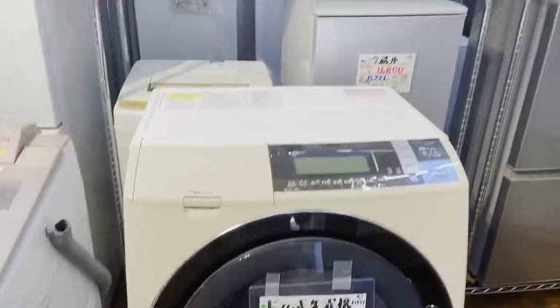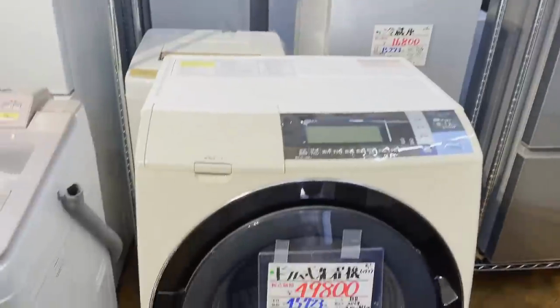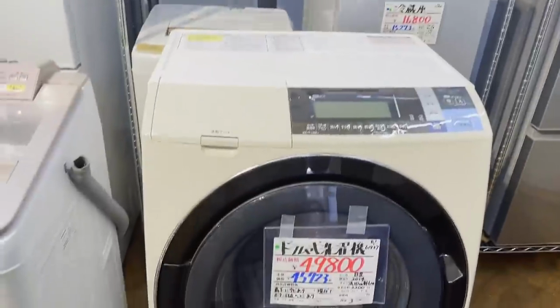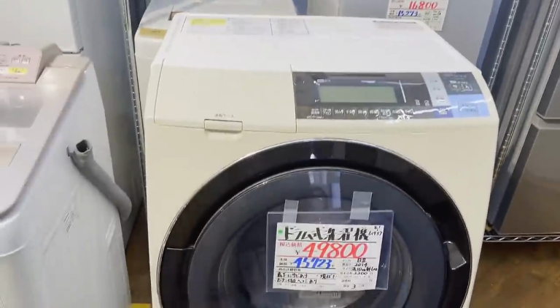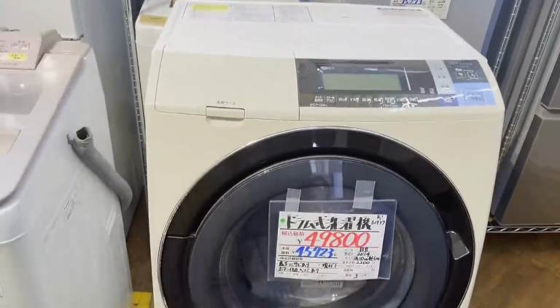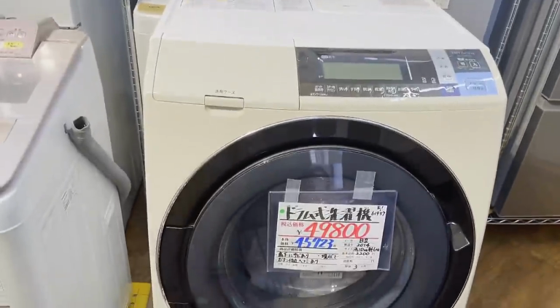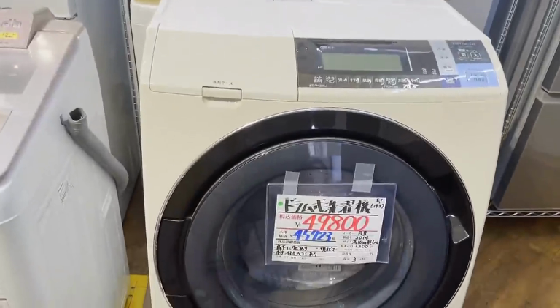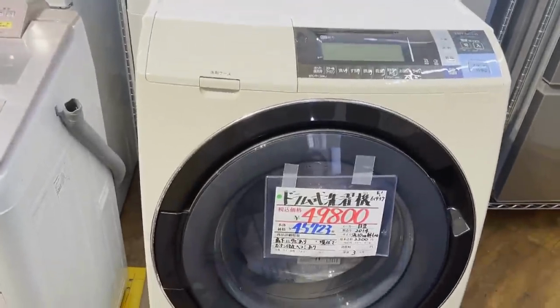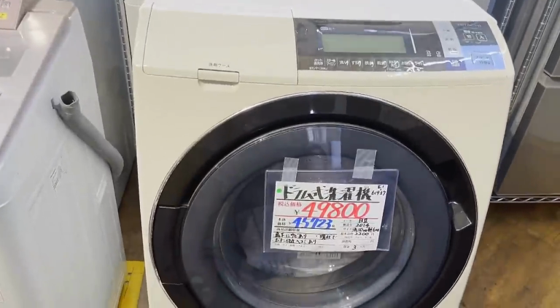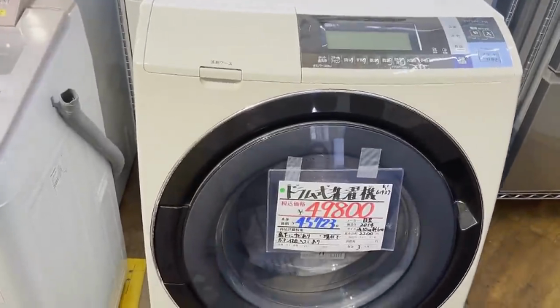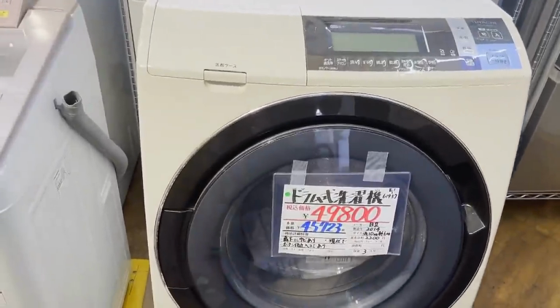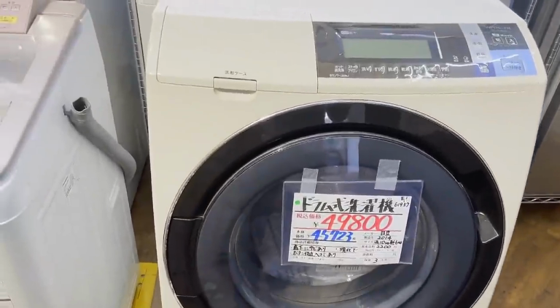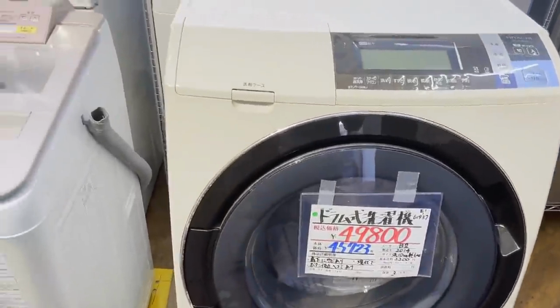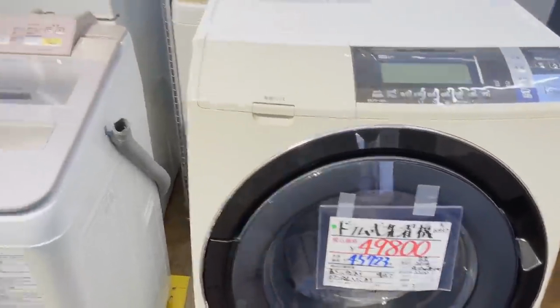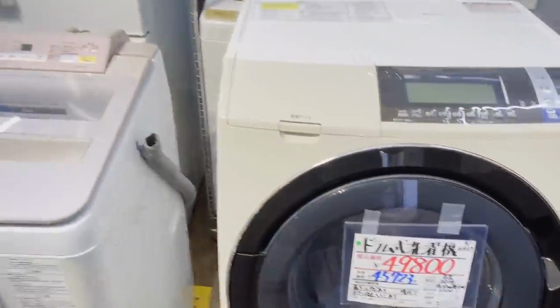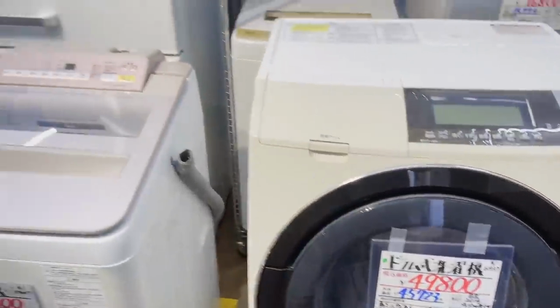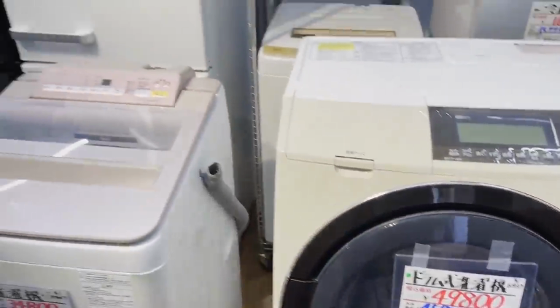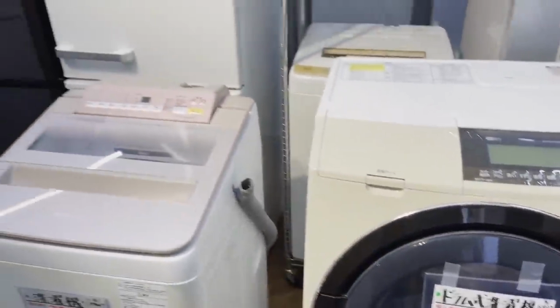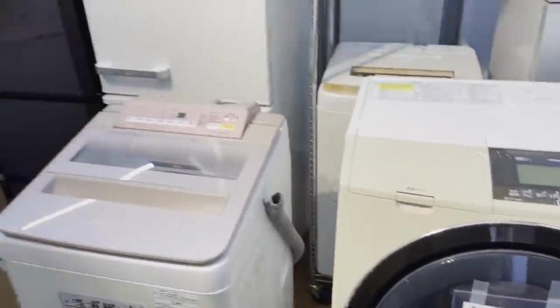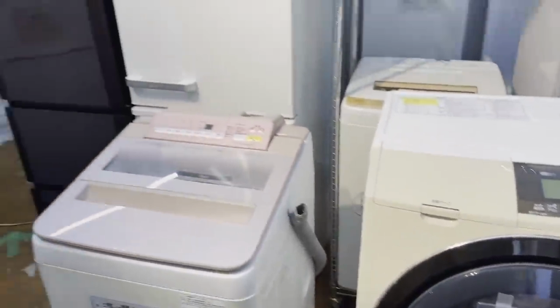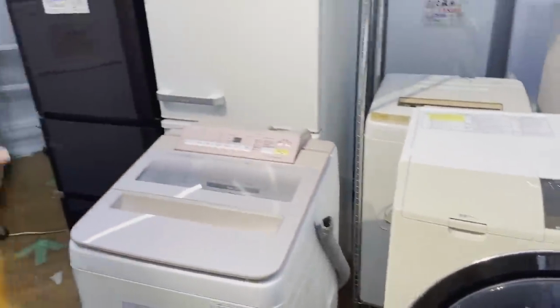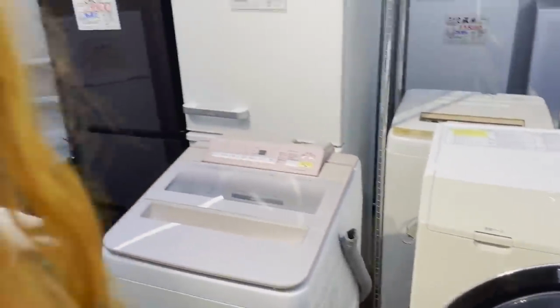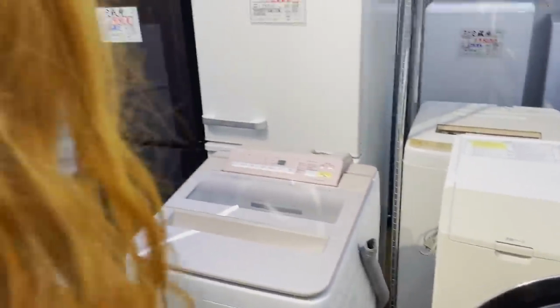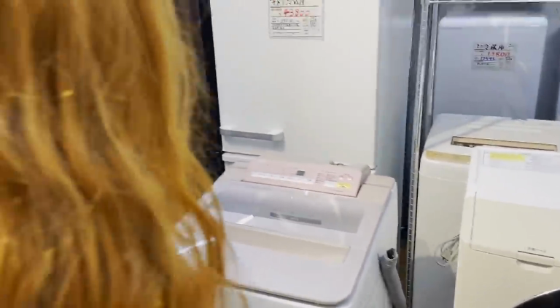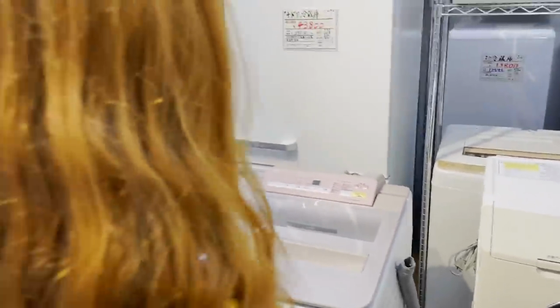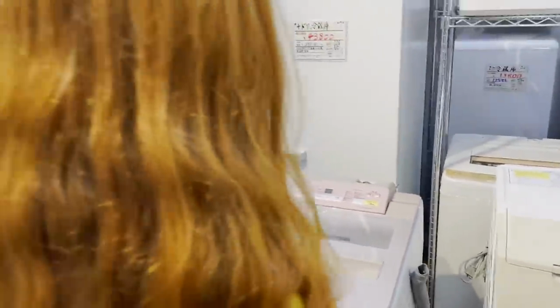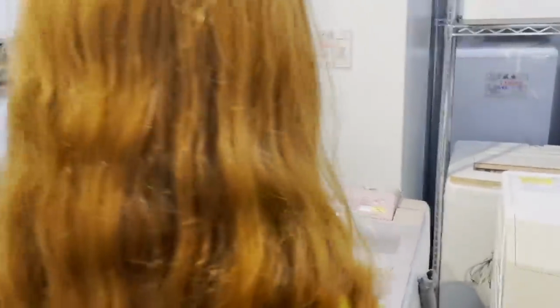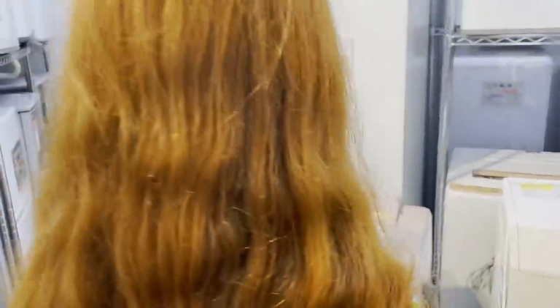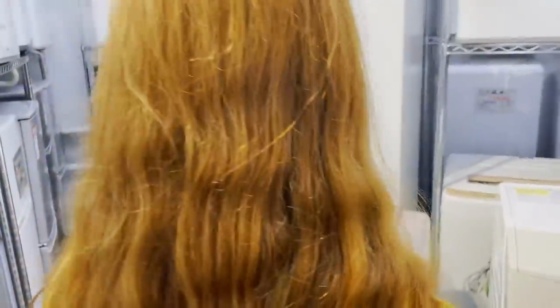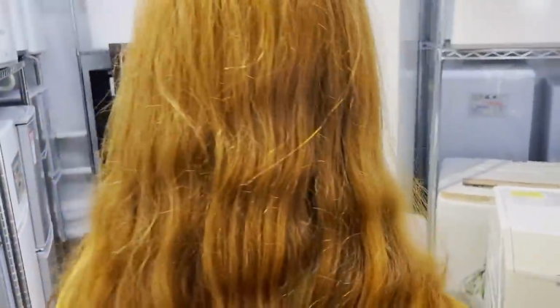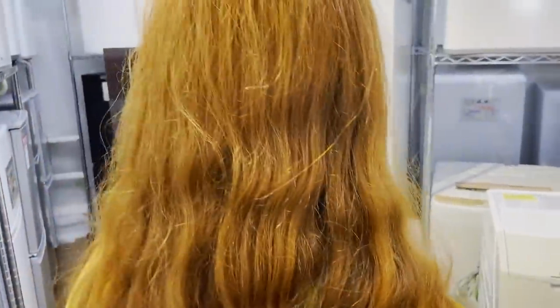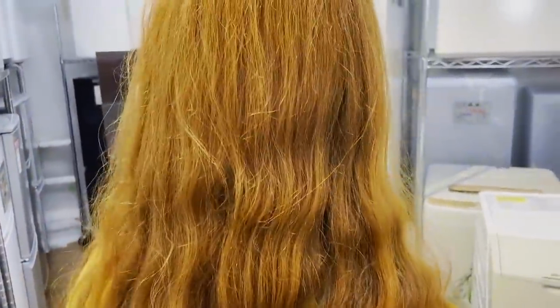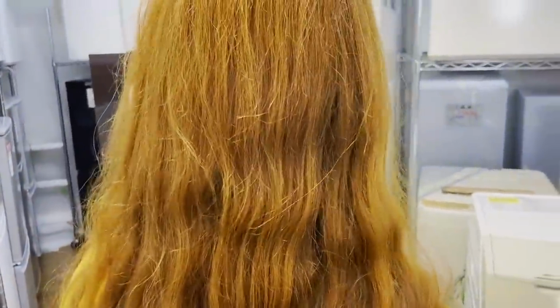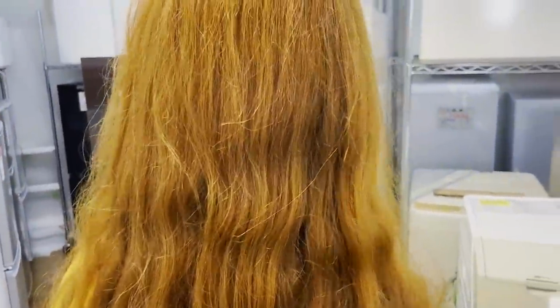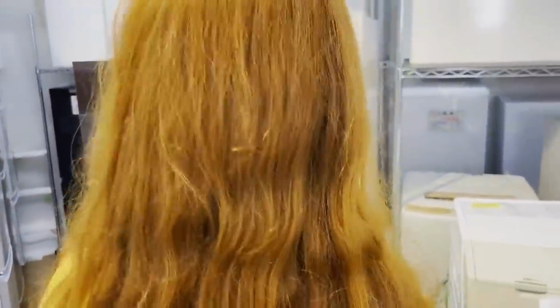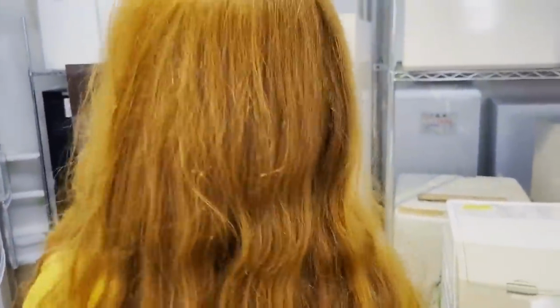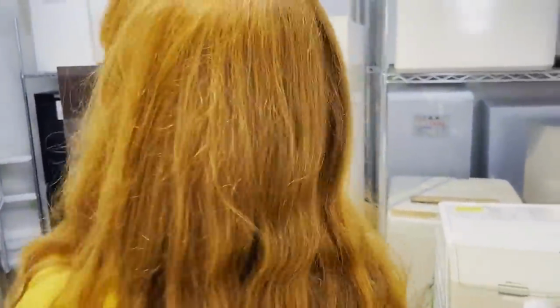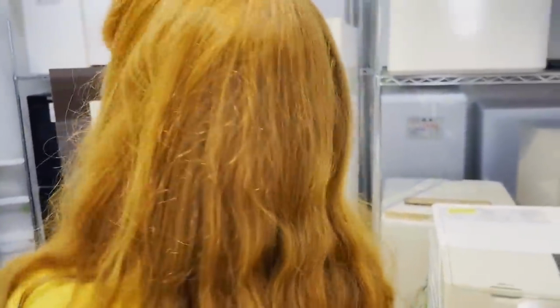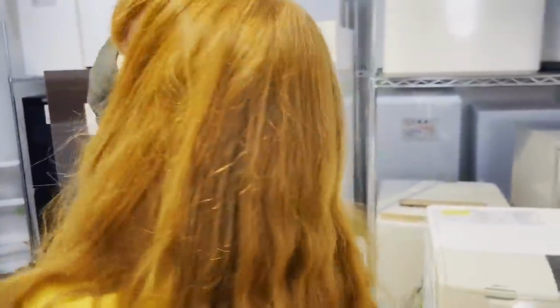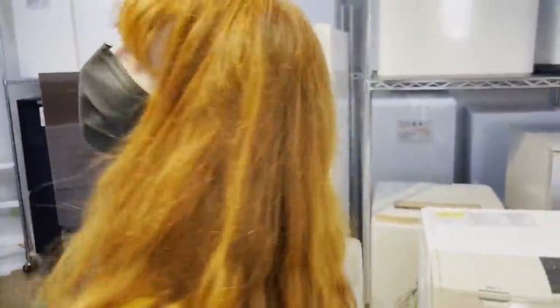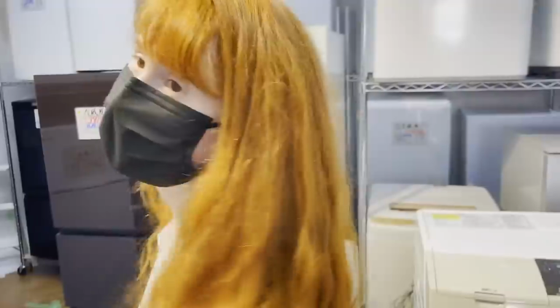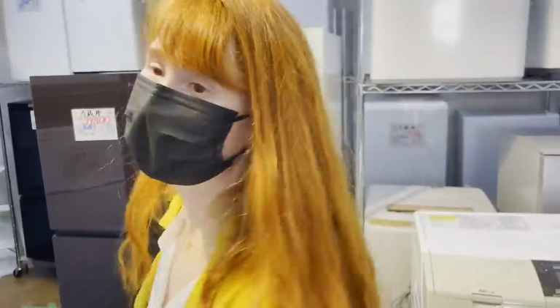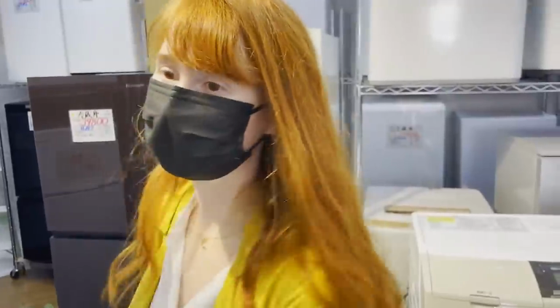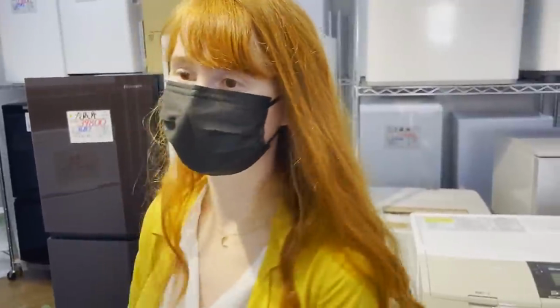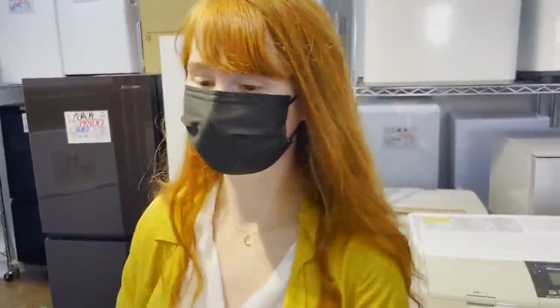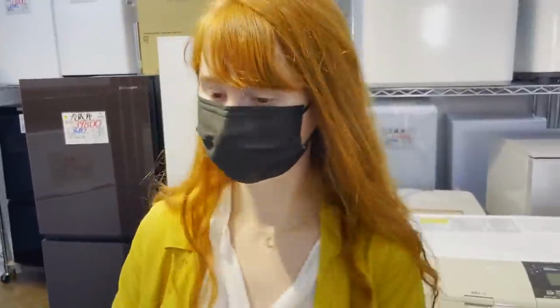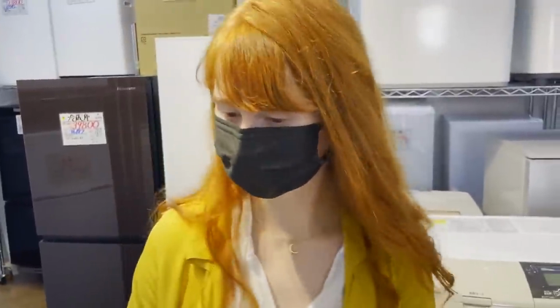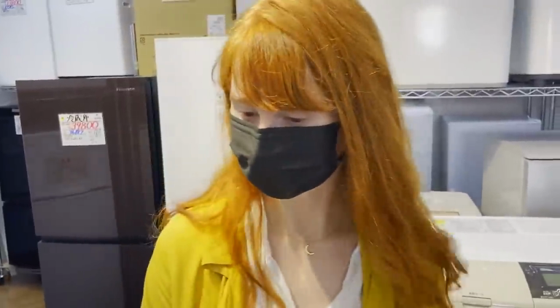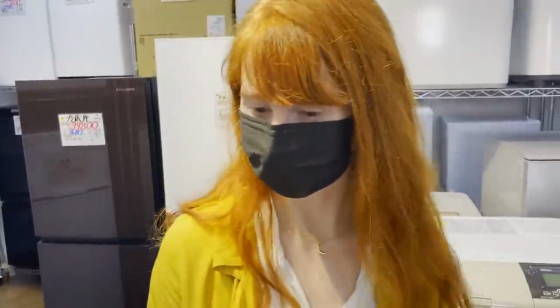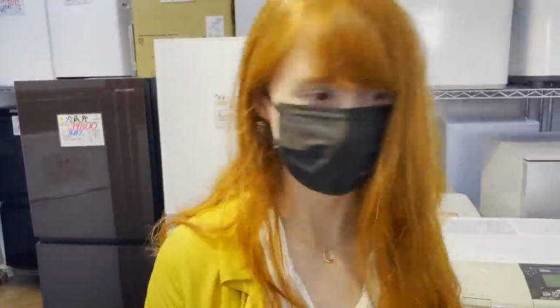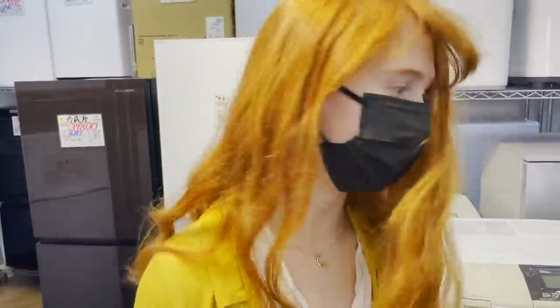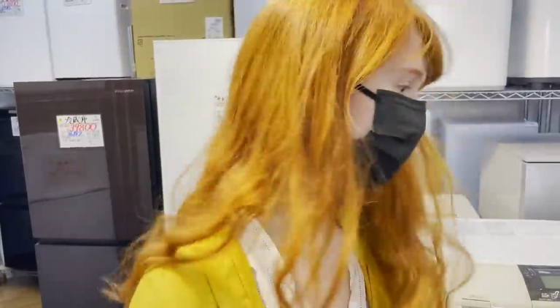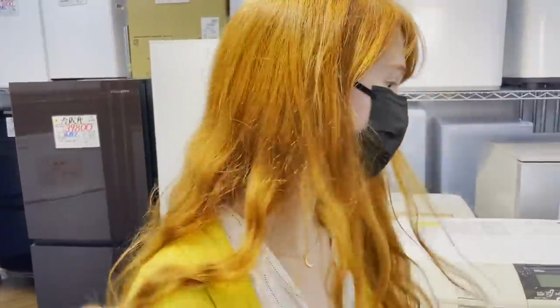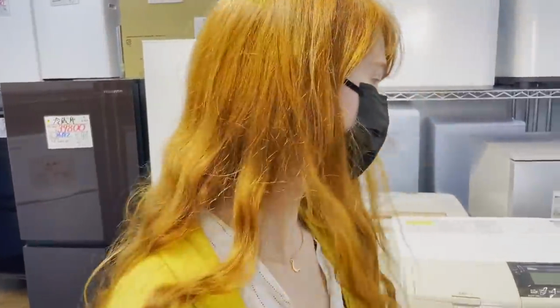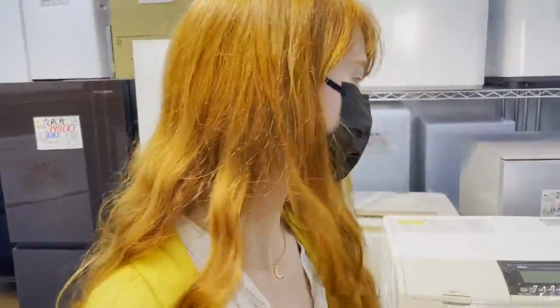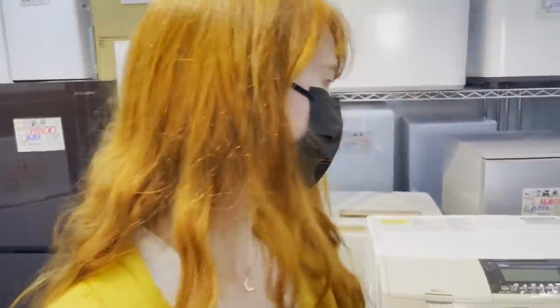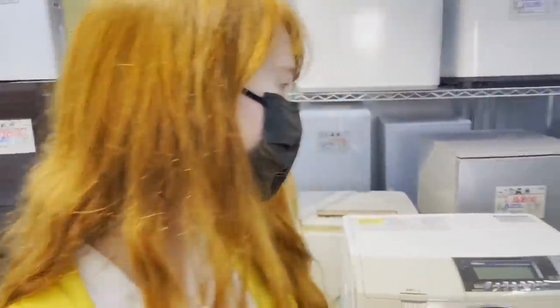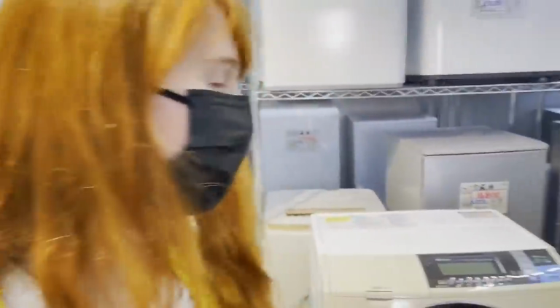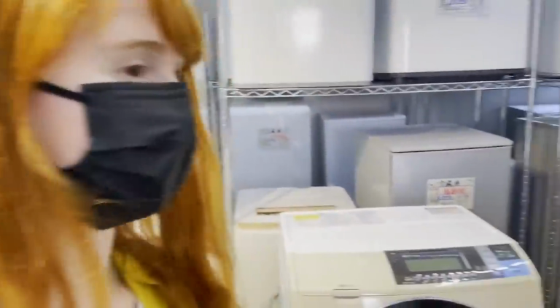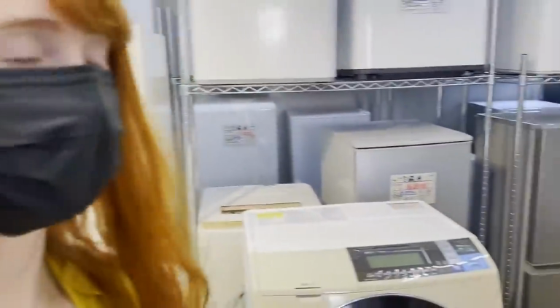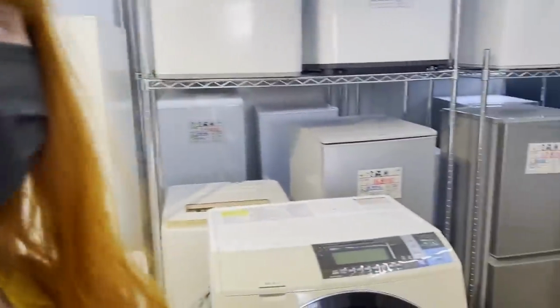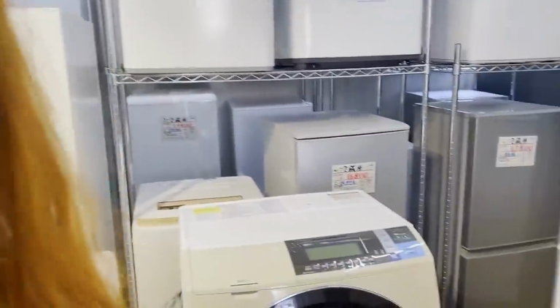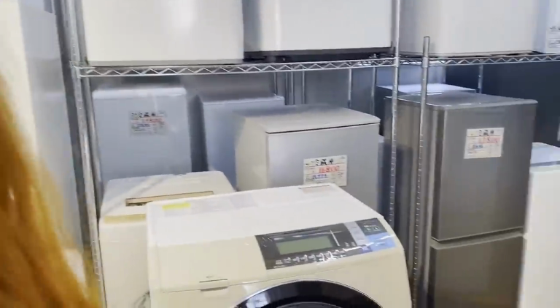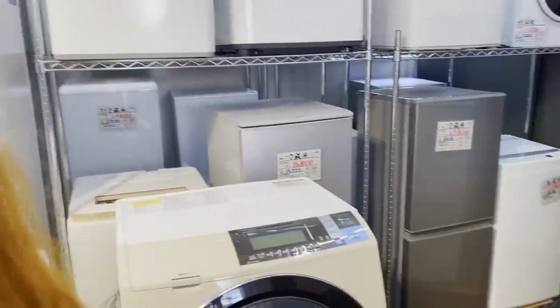We're at a thrift store! Yeah. Fridge, laundry machine. Each thrift store has different stuff, but this one has appliances.